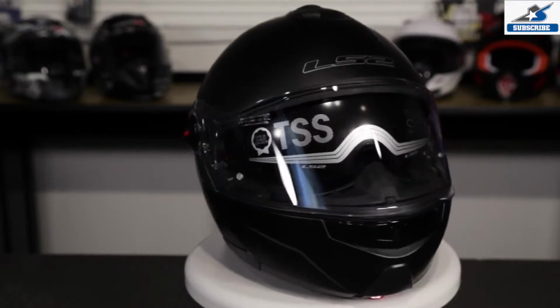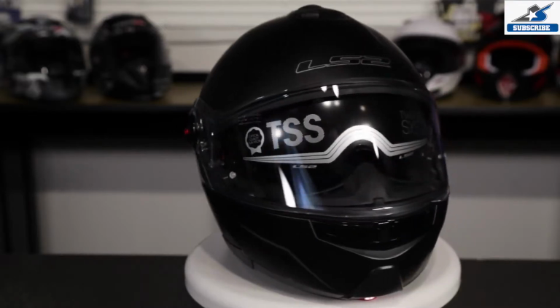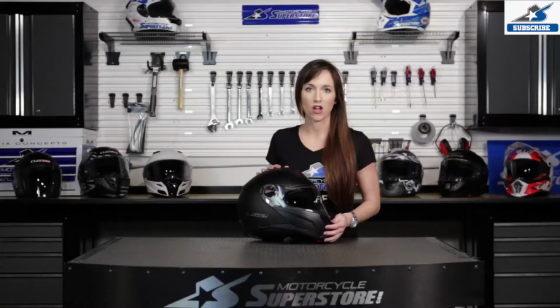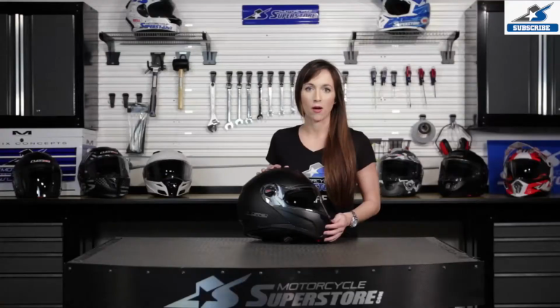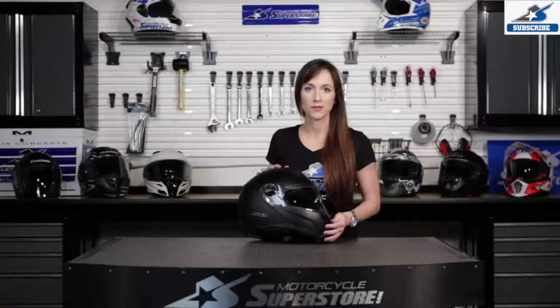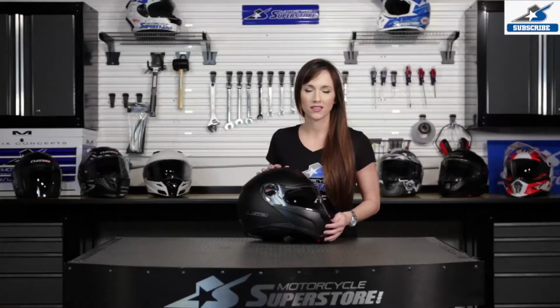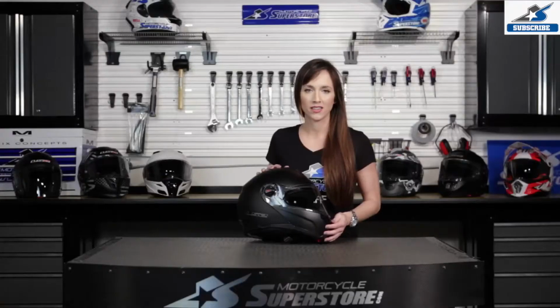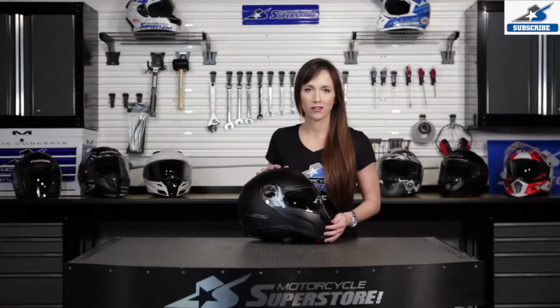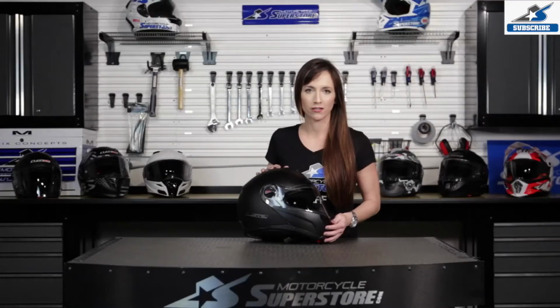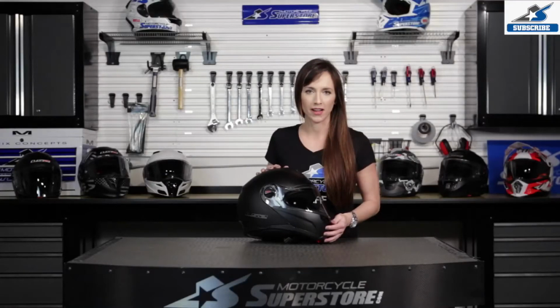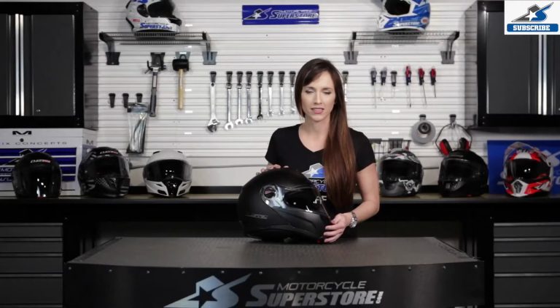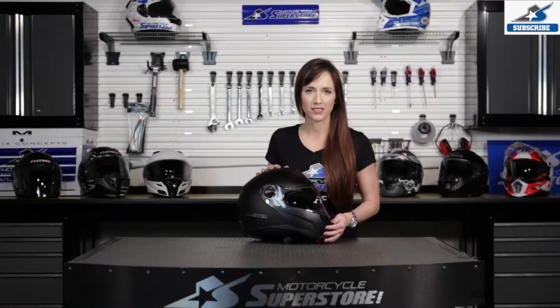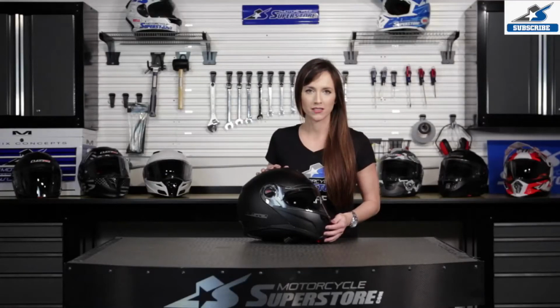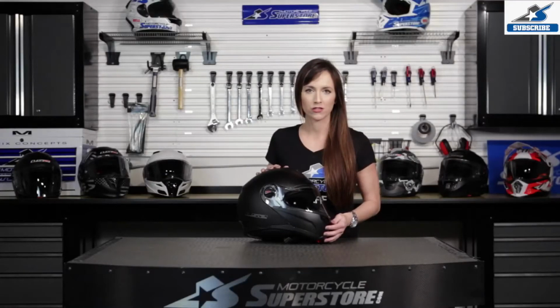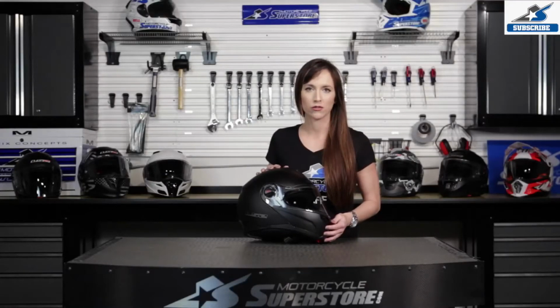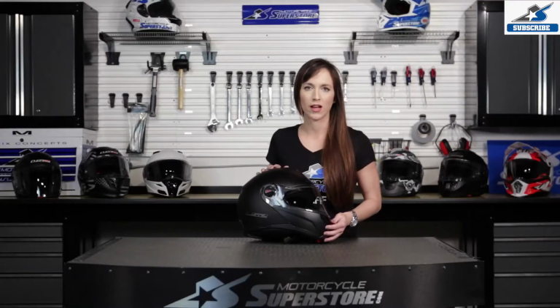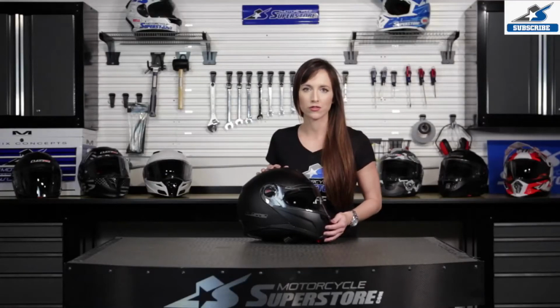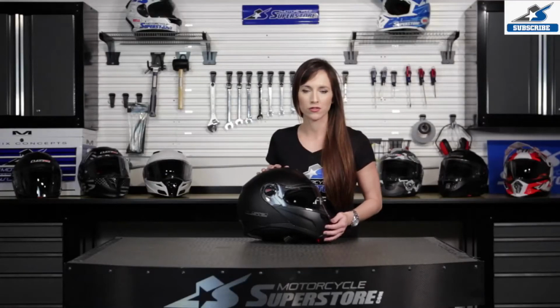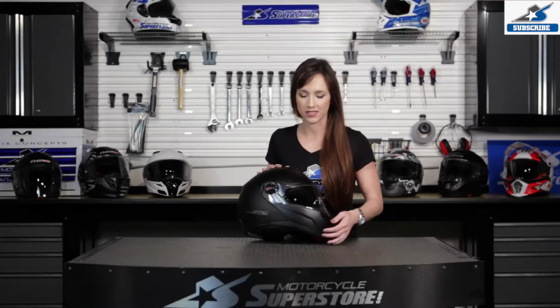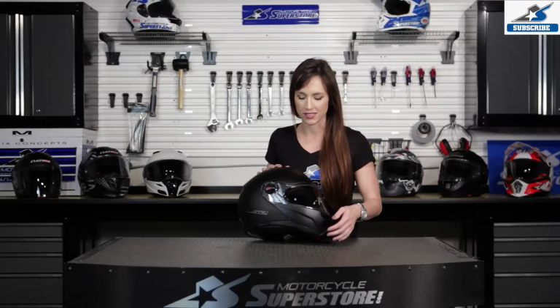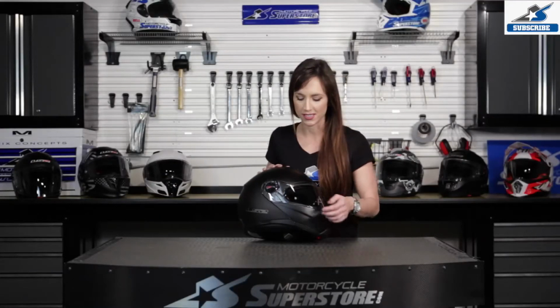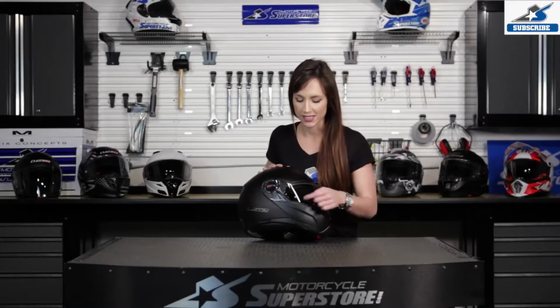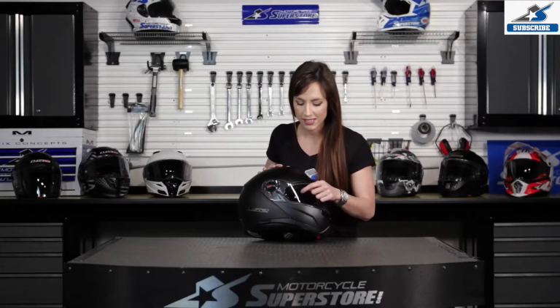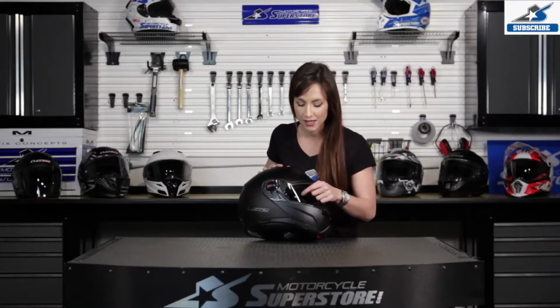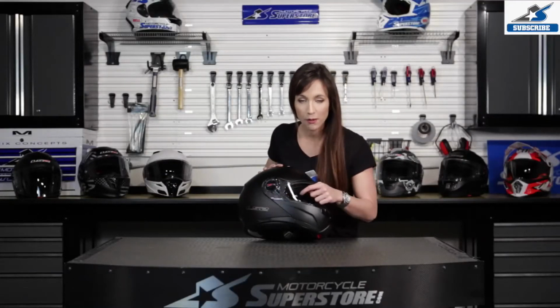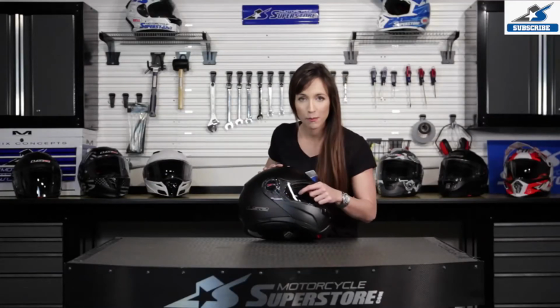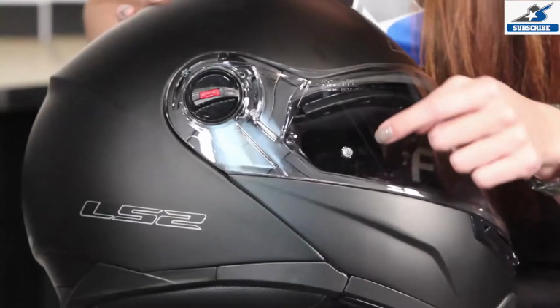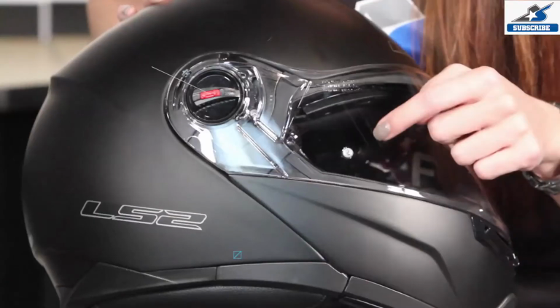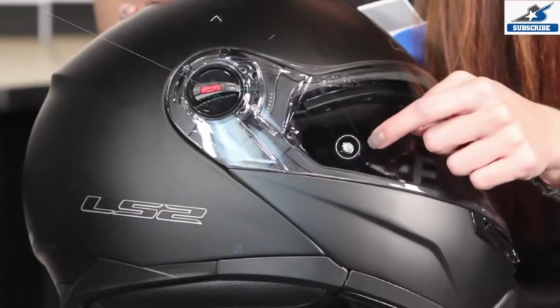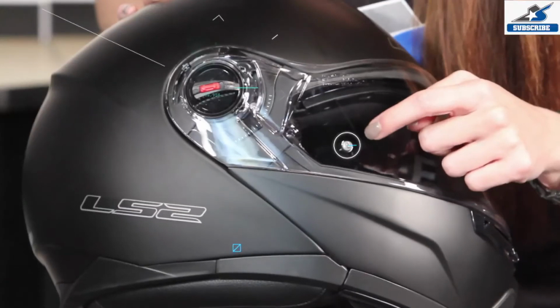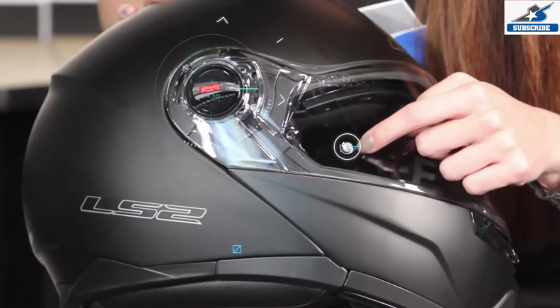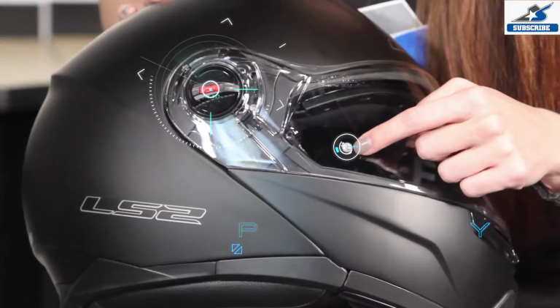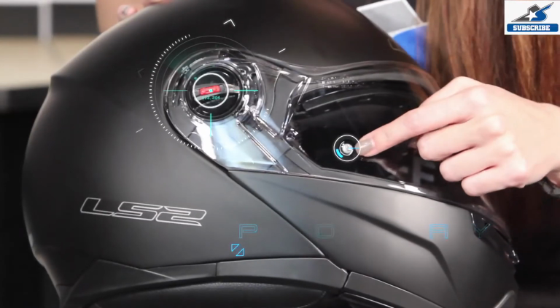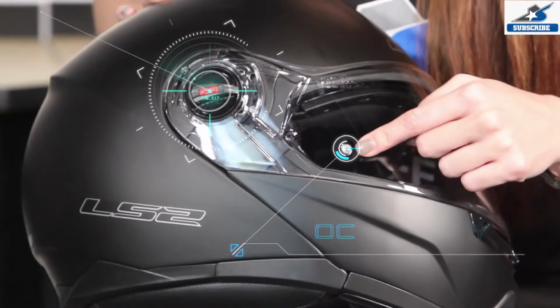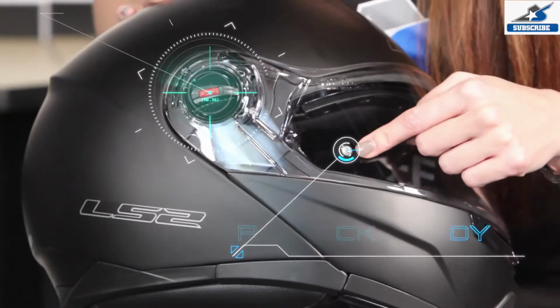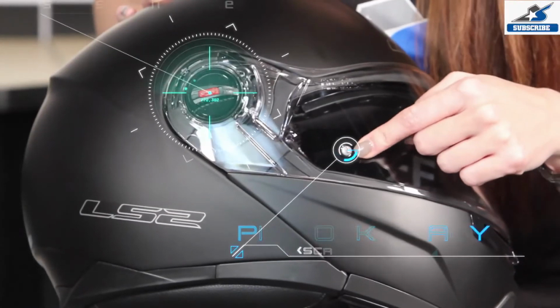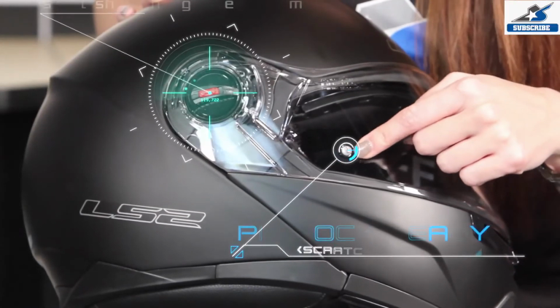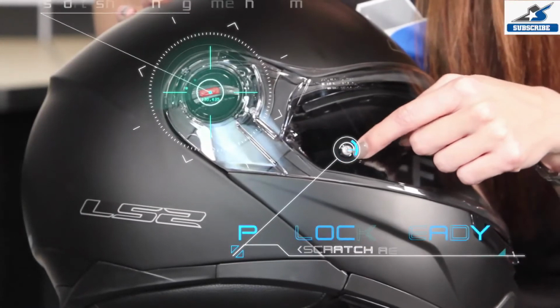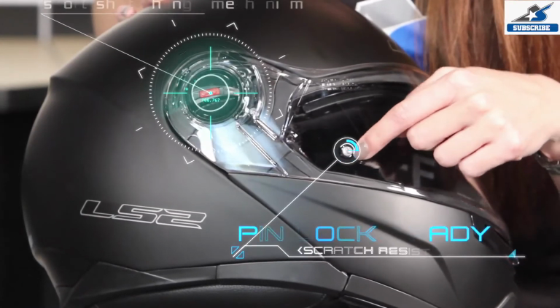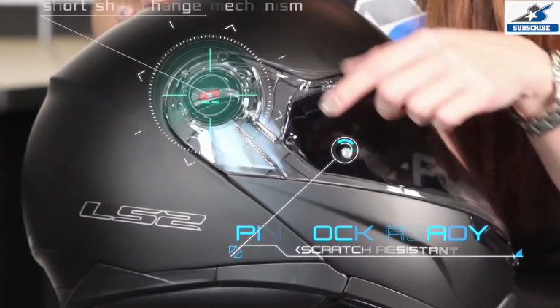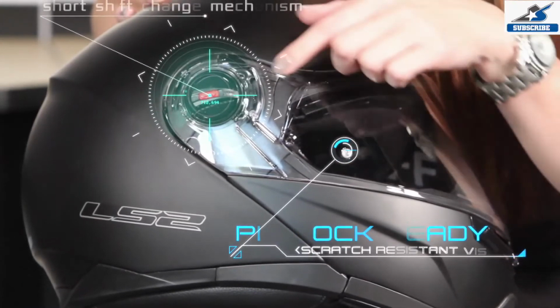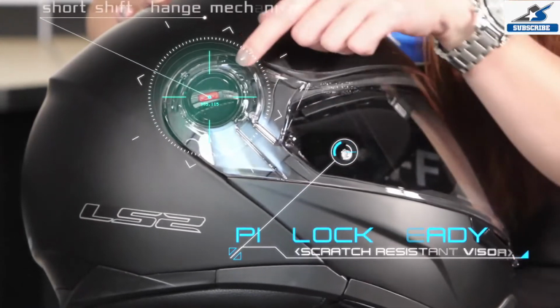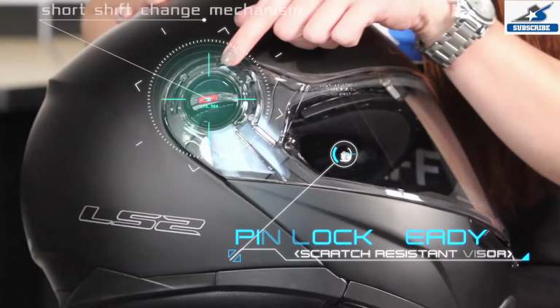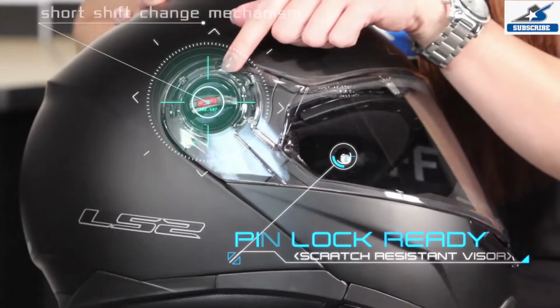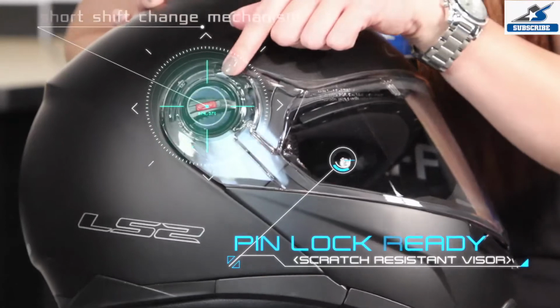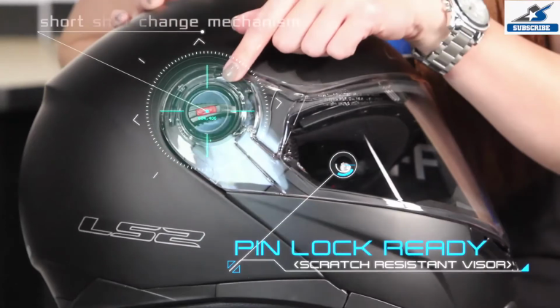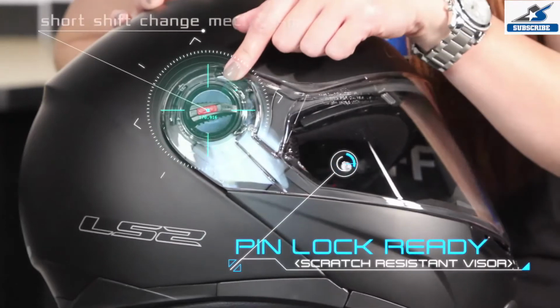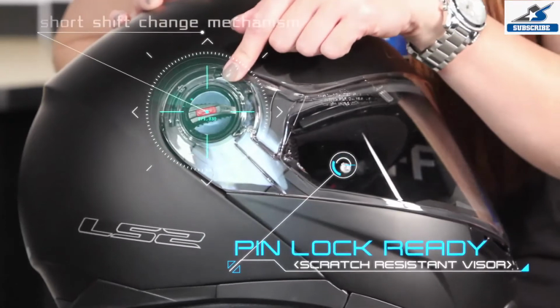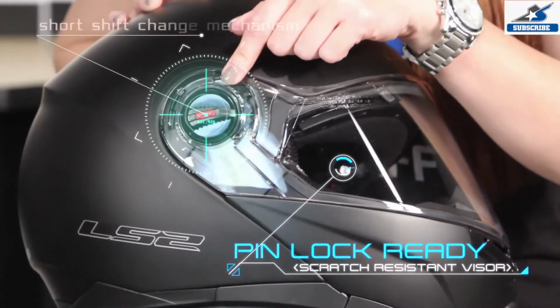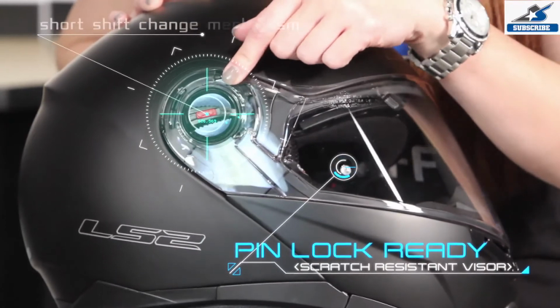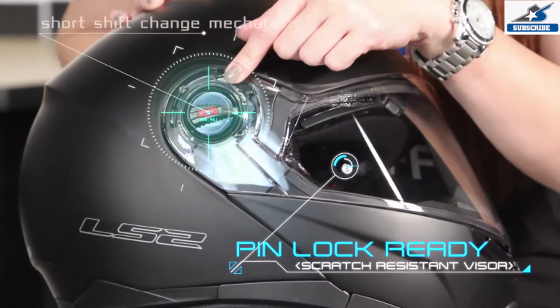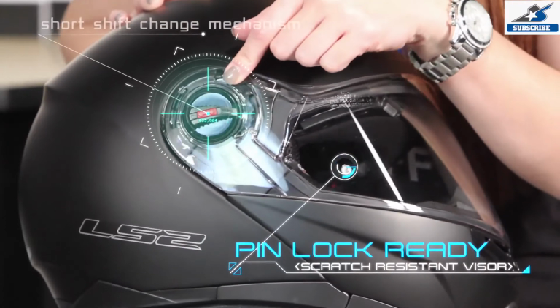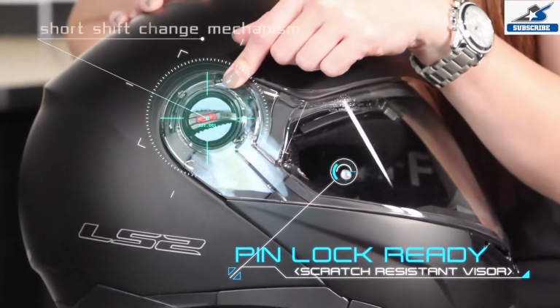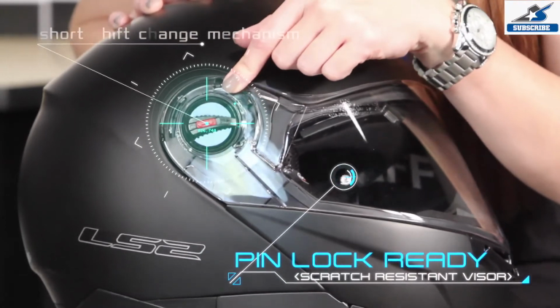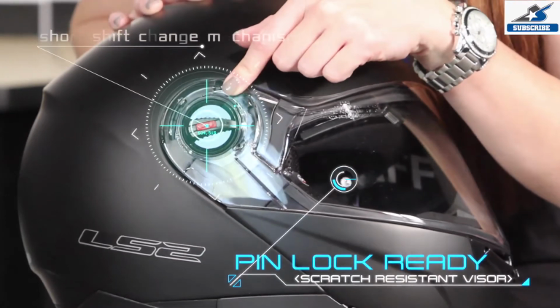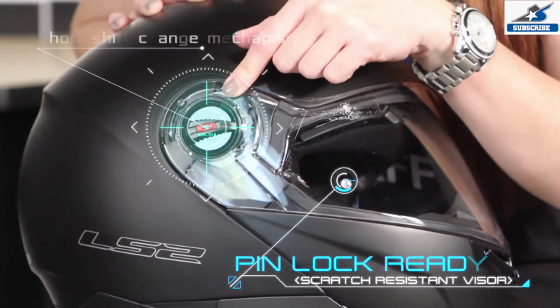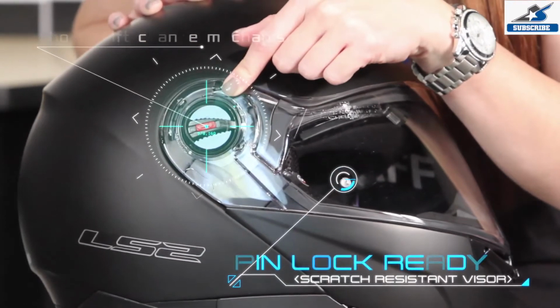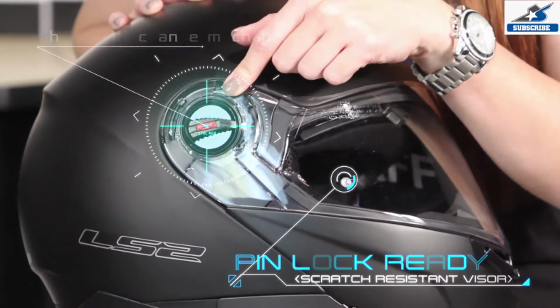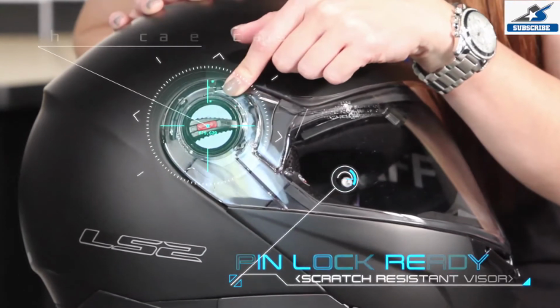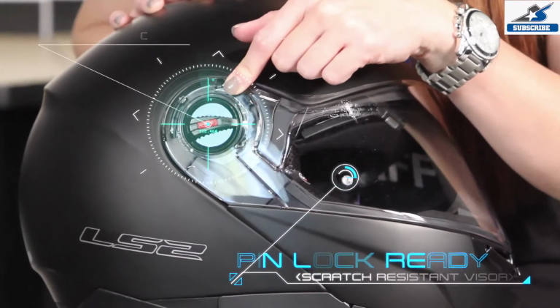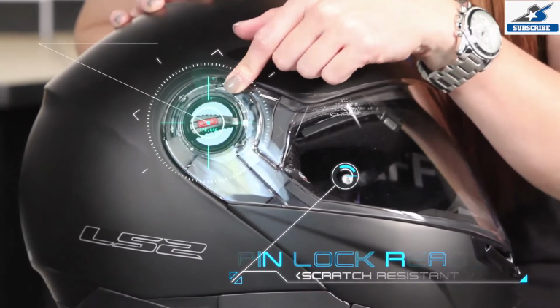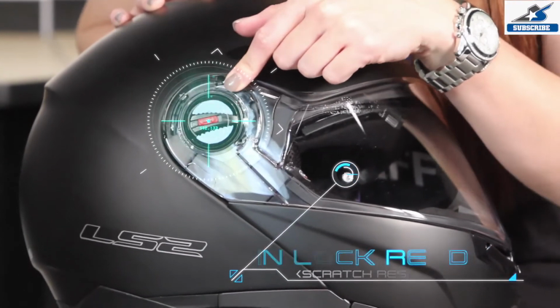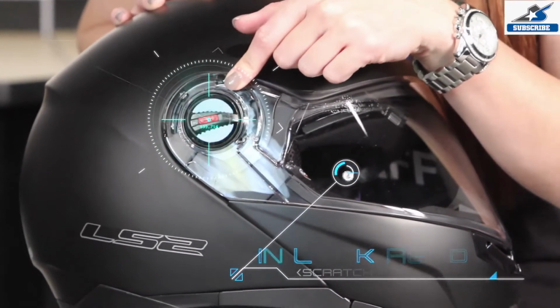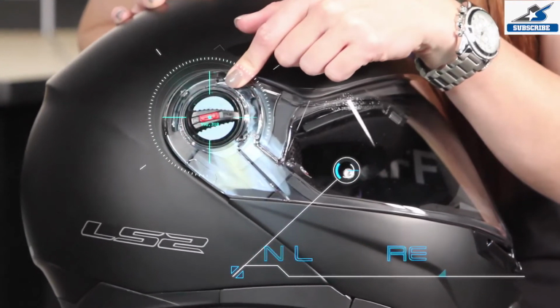The shield of the Strobe is optically correct, scratch resistant, pin lock ready, and comes with LS2's short shift change mechanism.